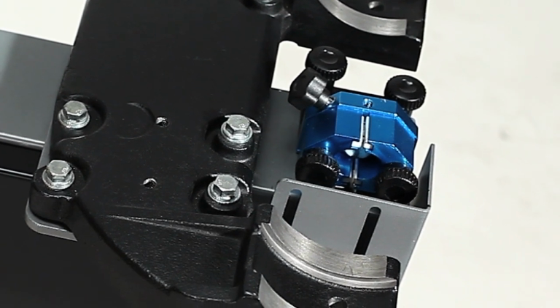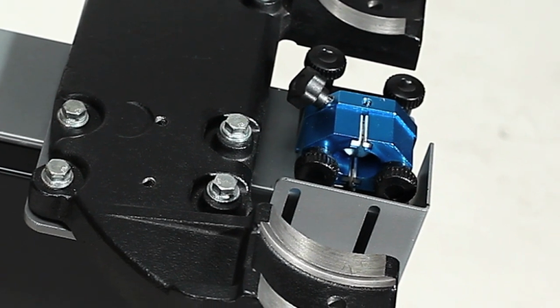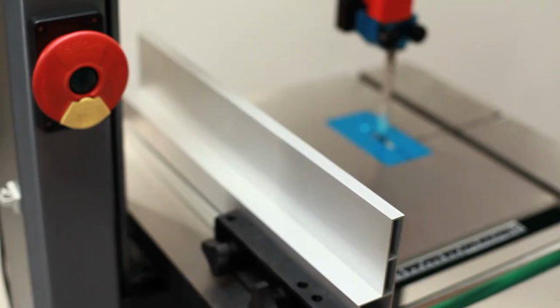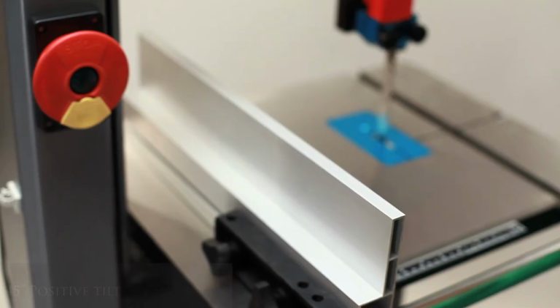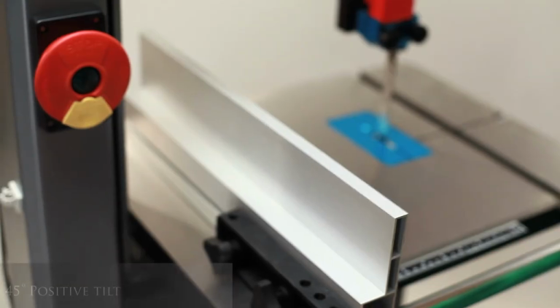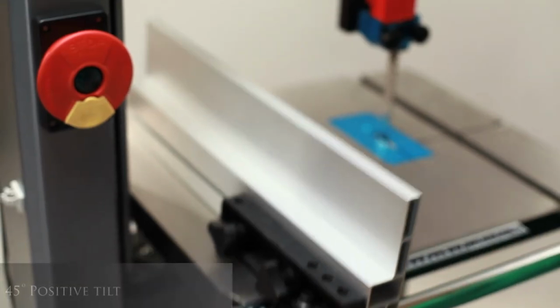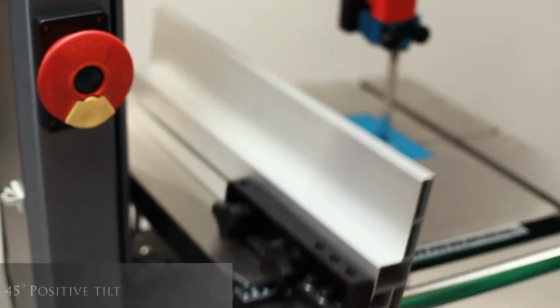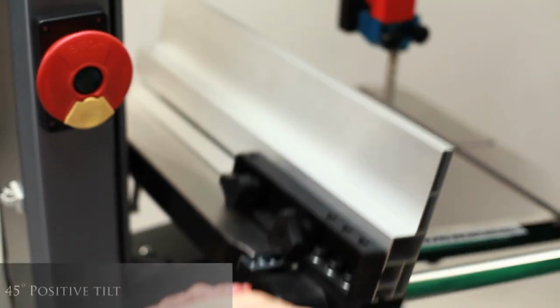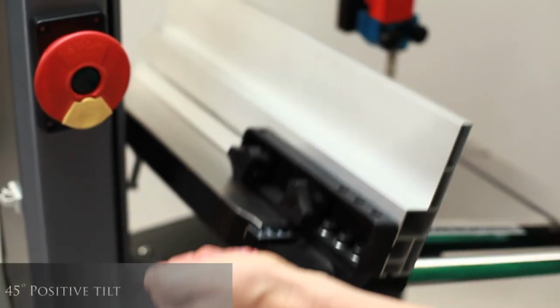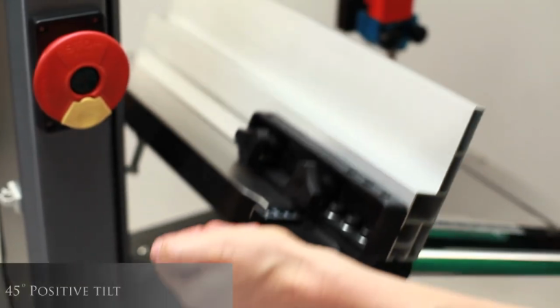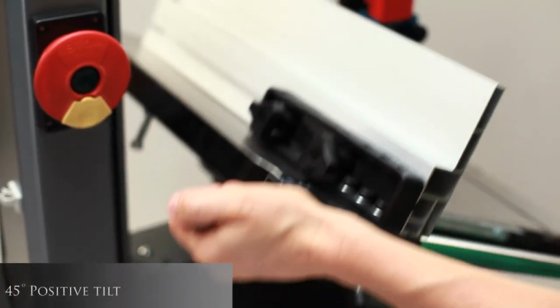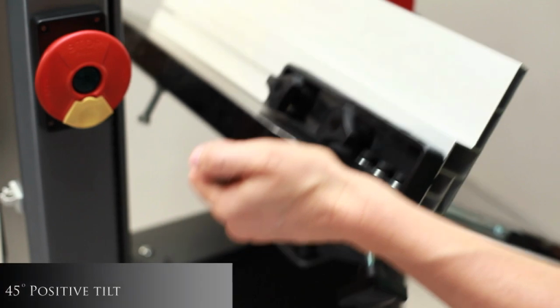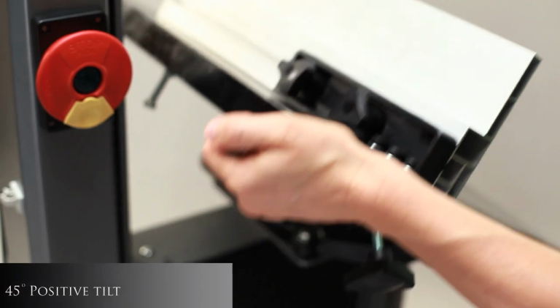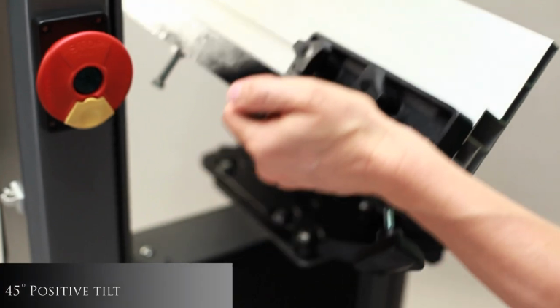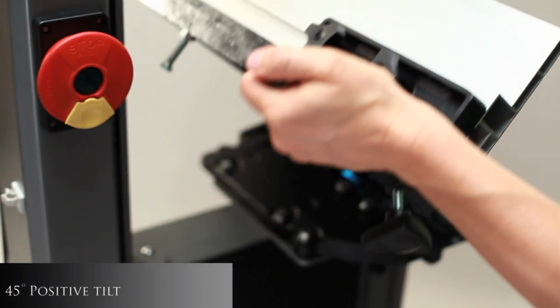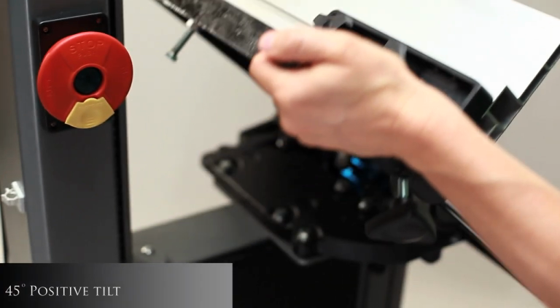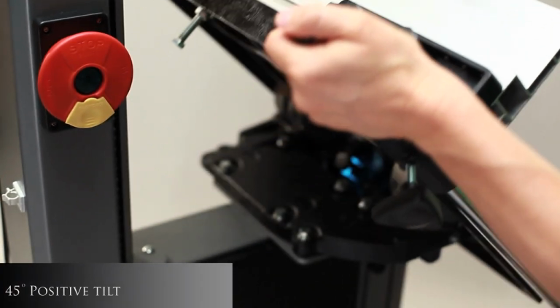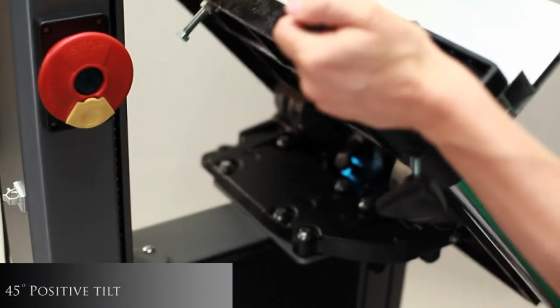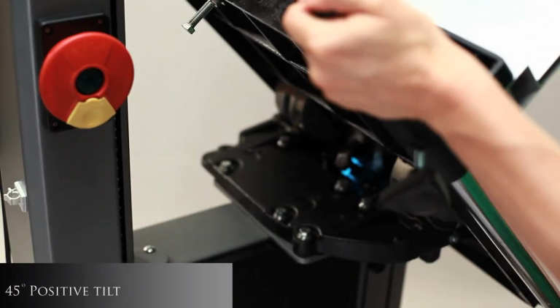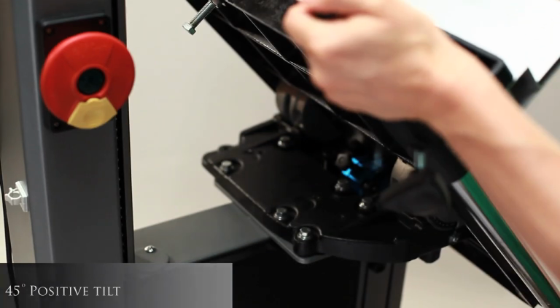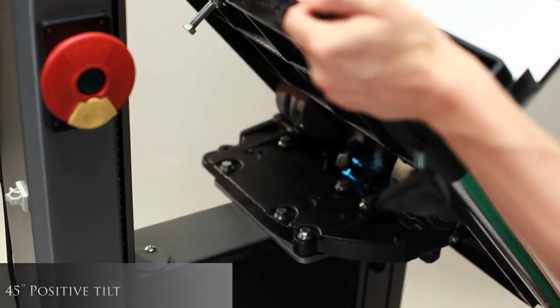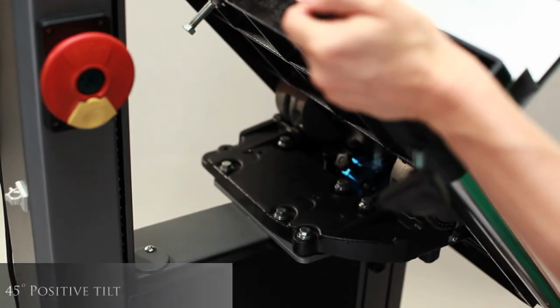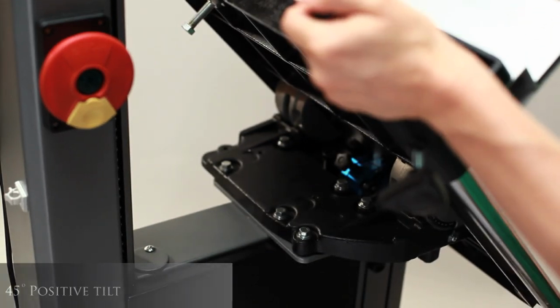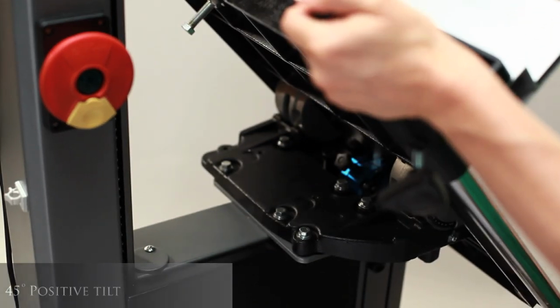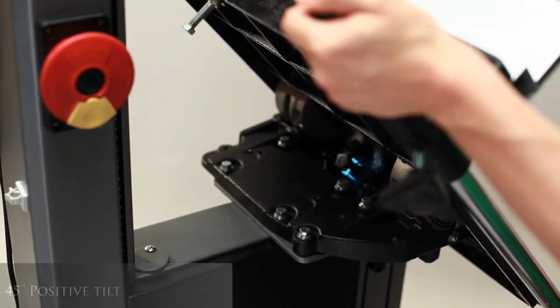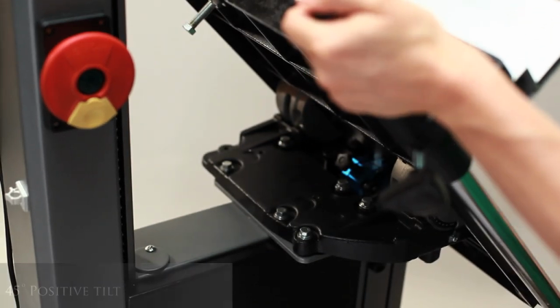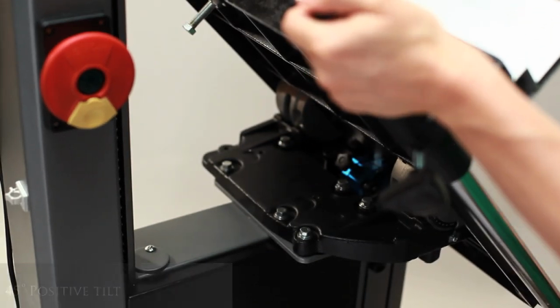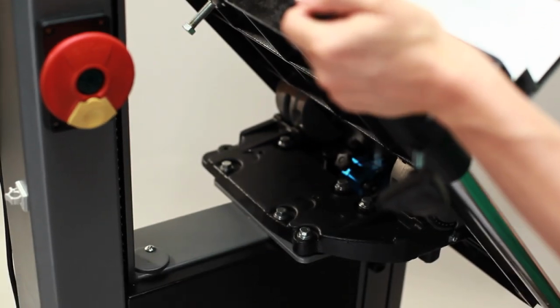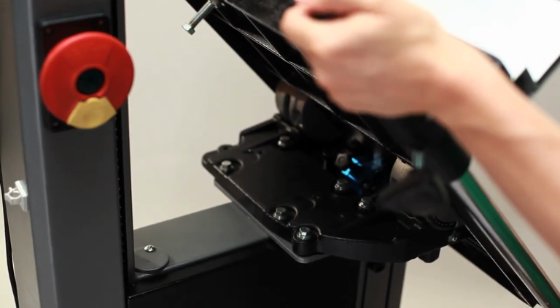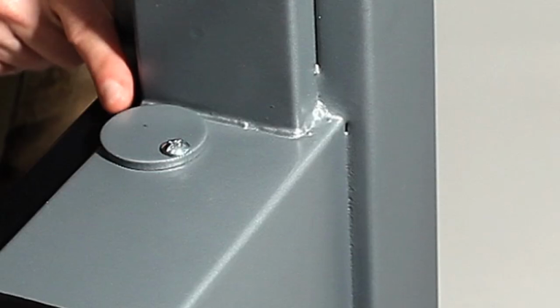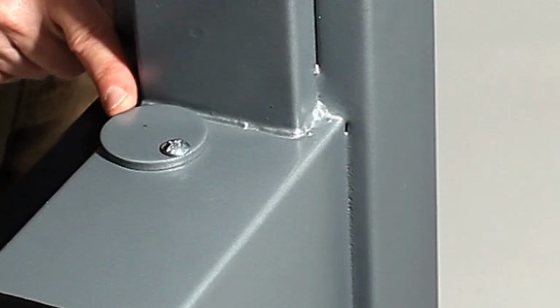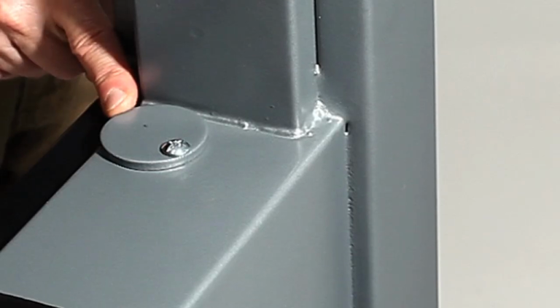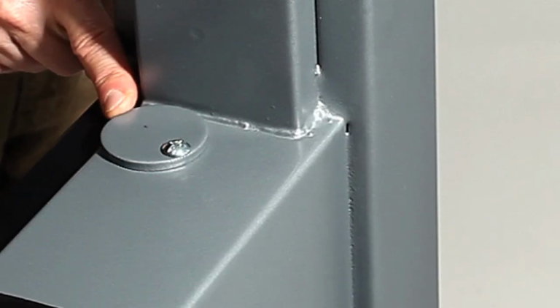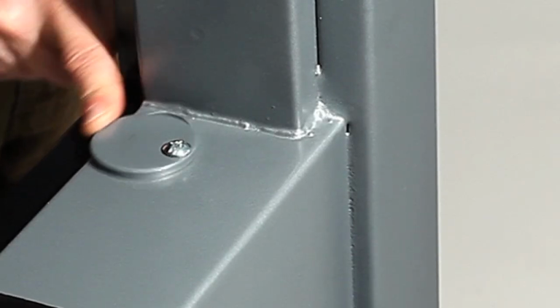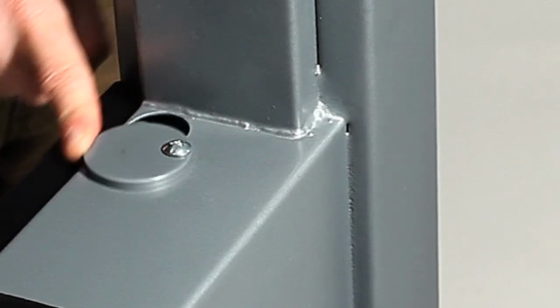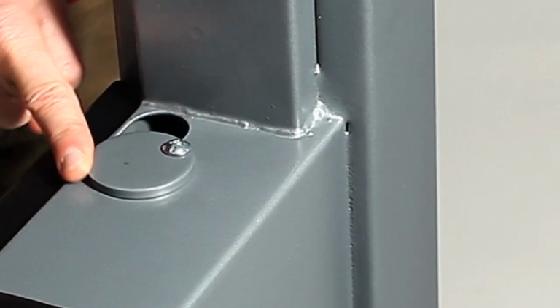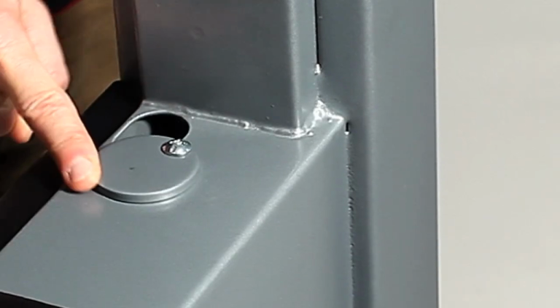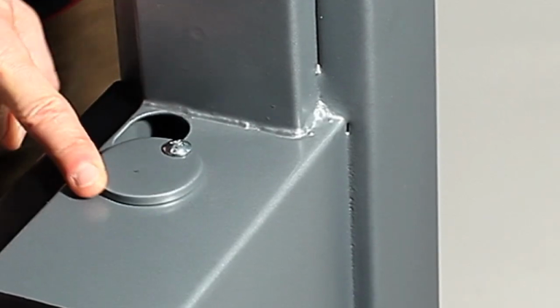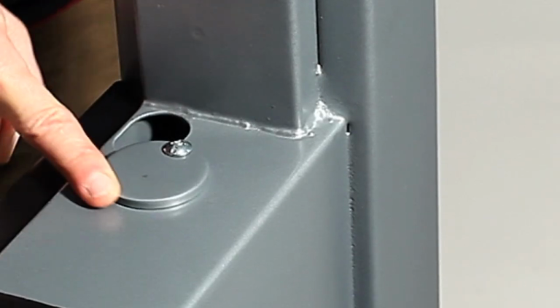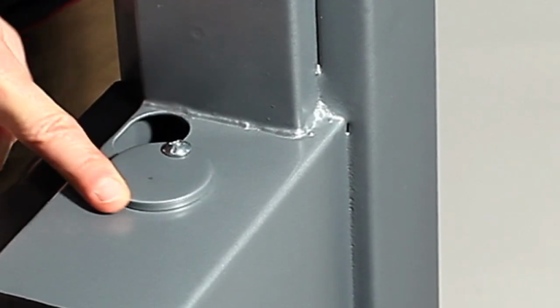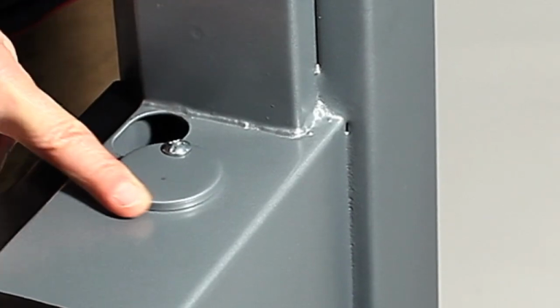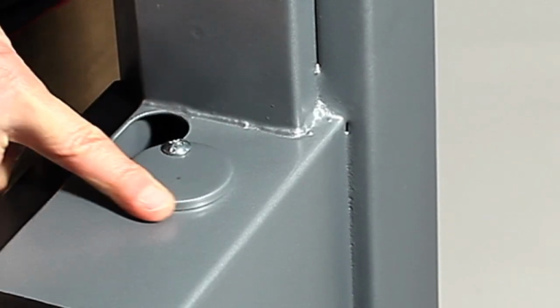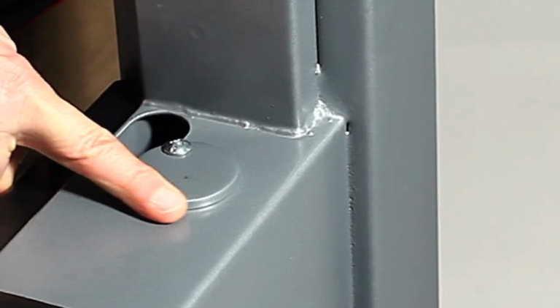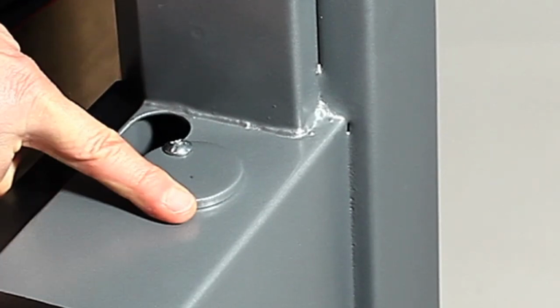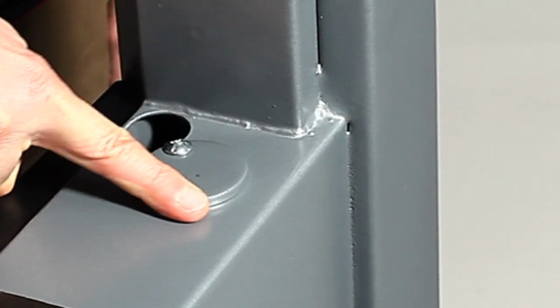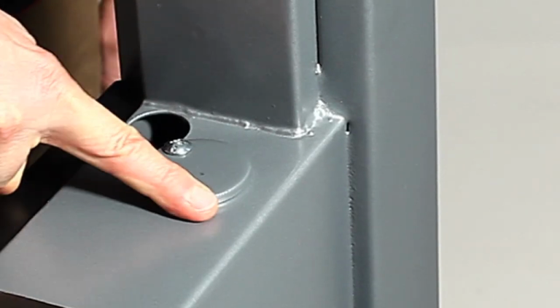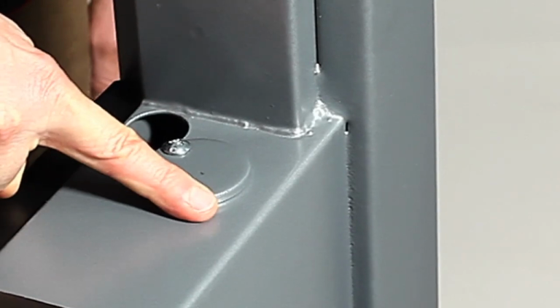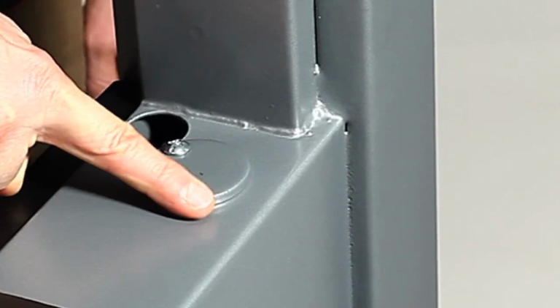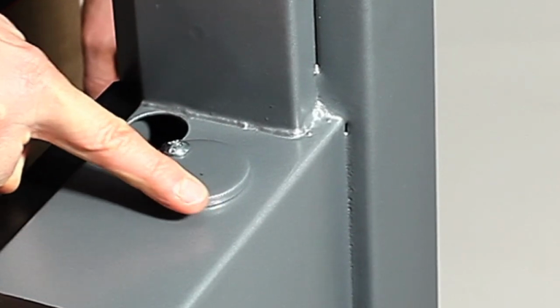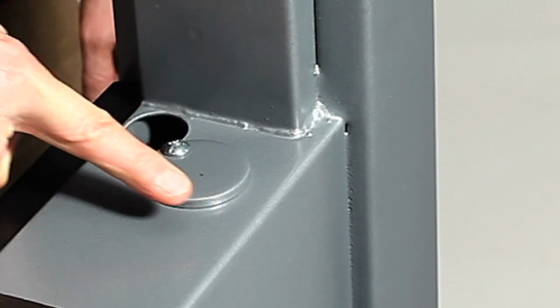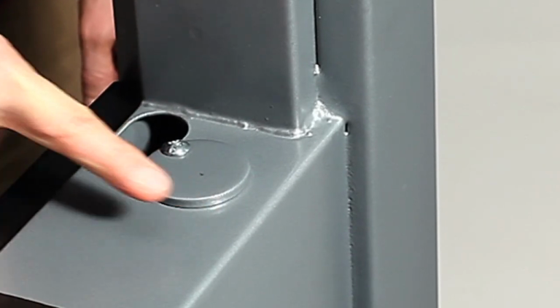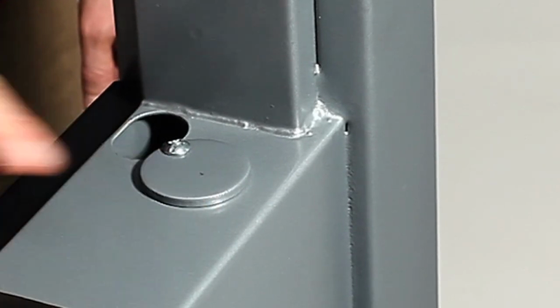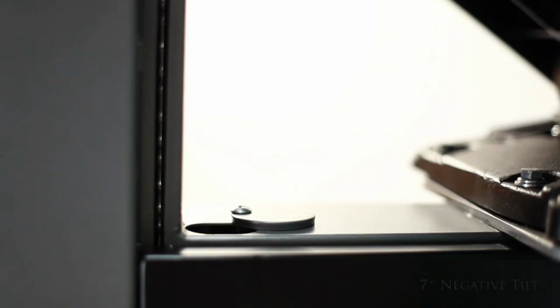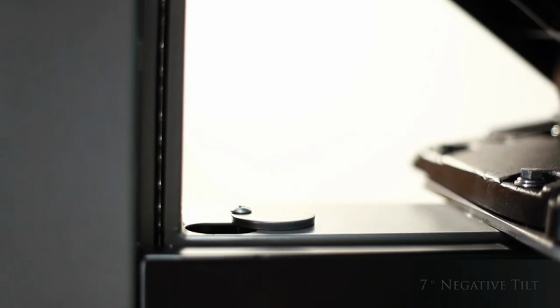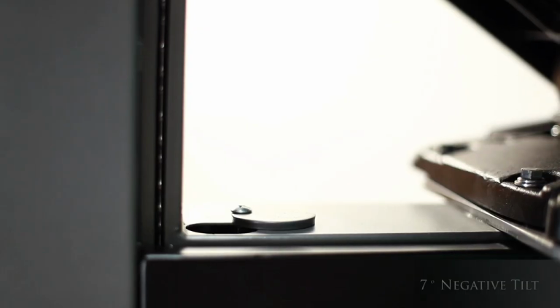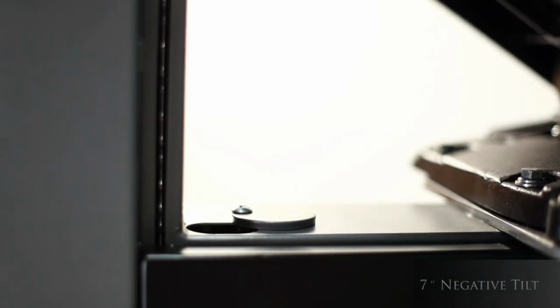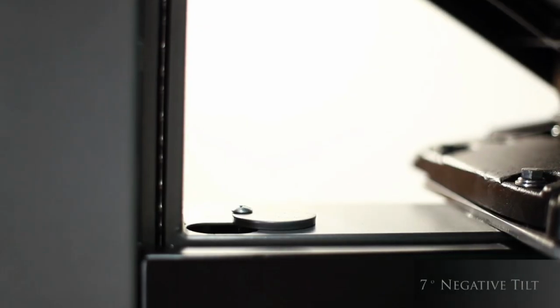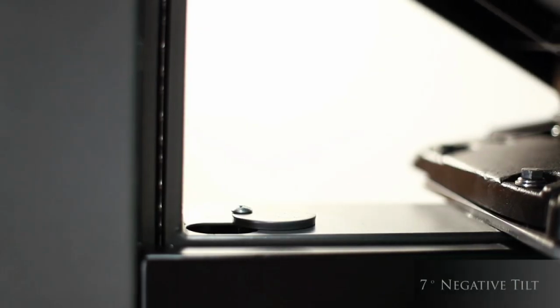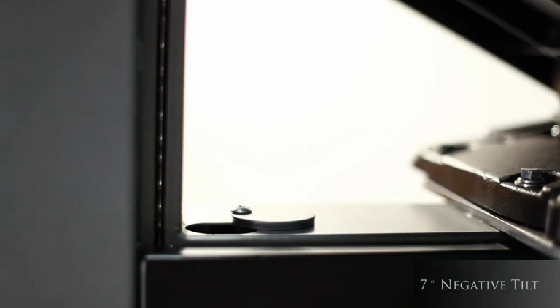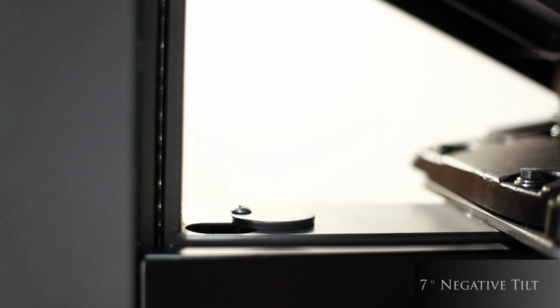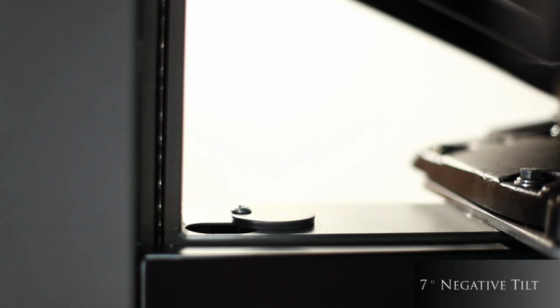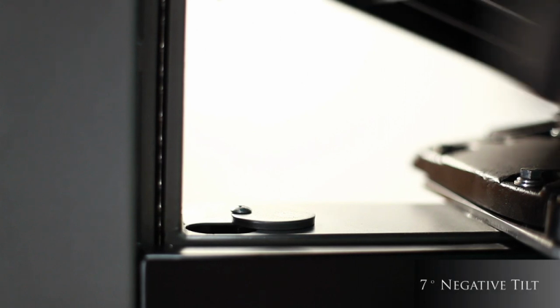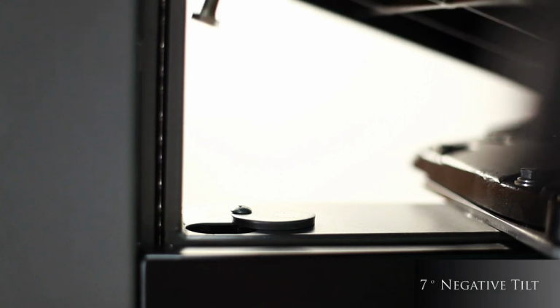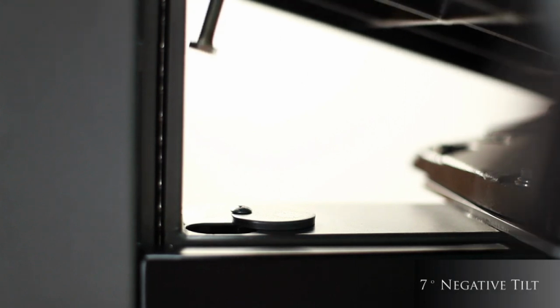The table has a positive 45 degree tilt. An ingenious pivoting cap enables a negative 7 degree tilt.